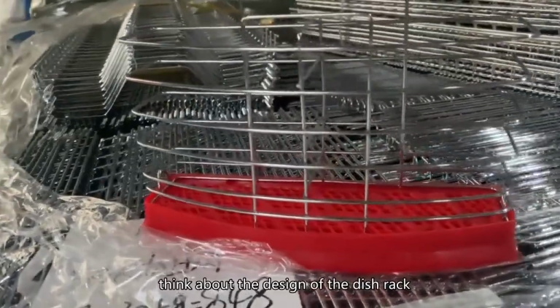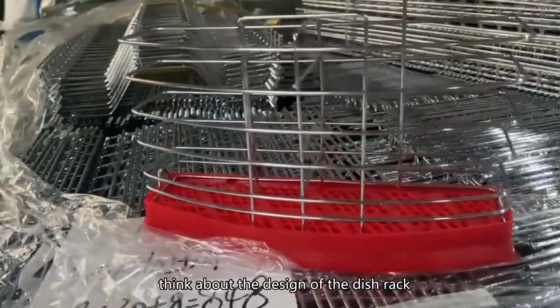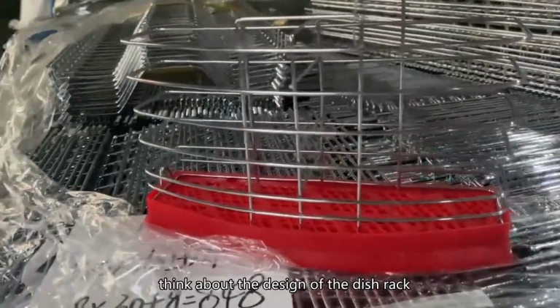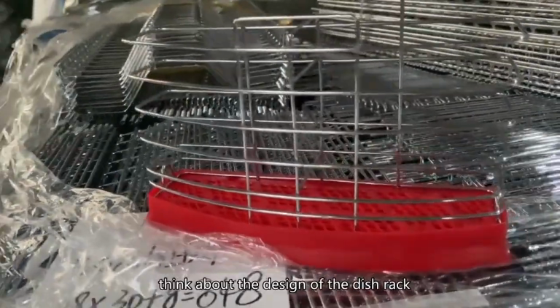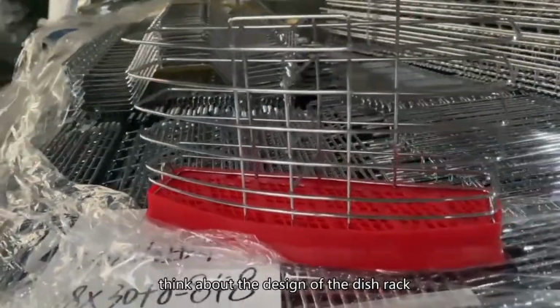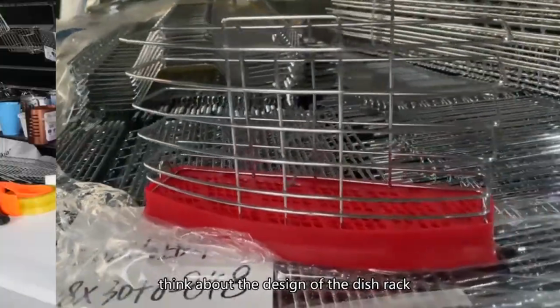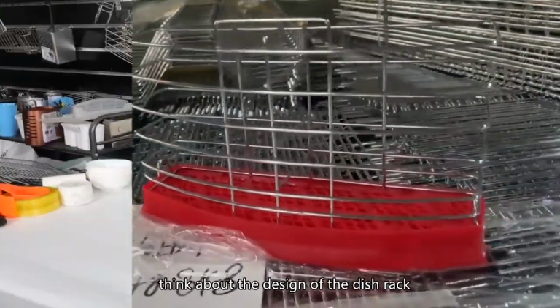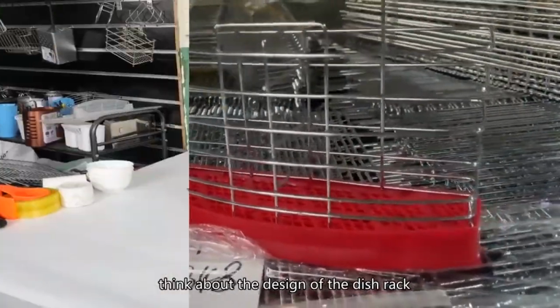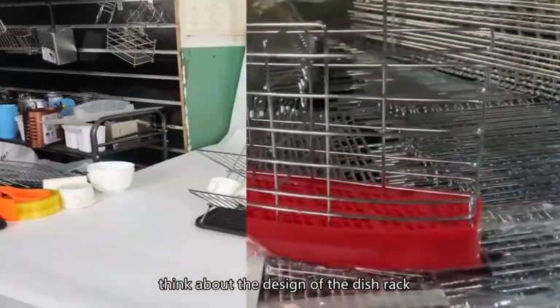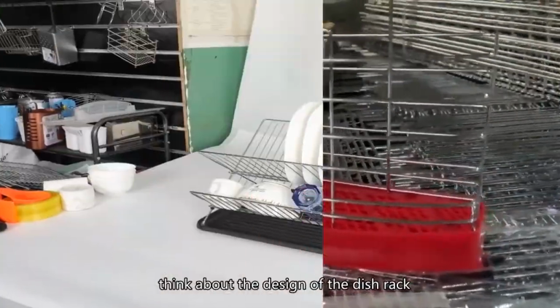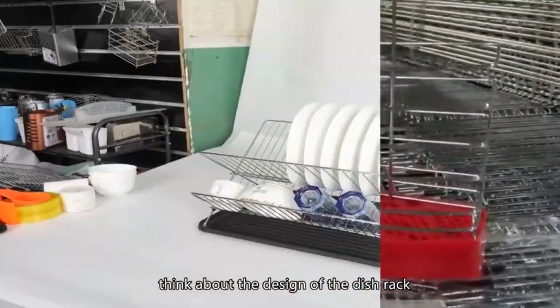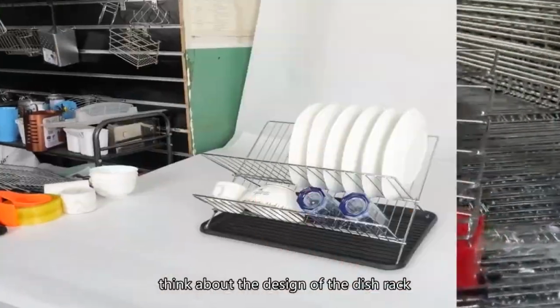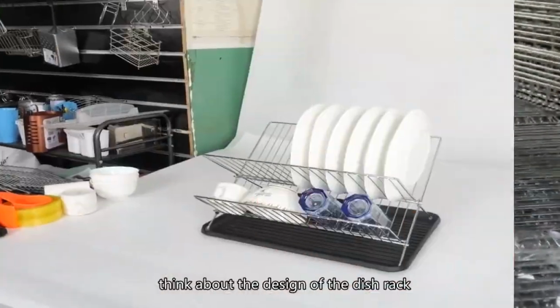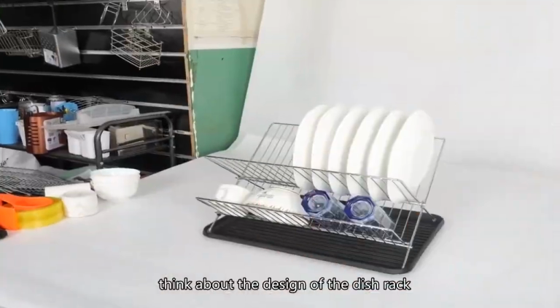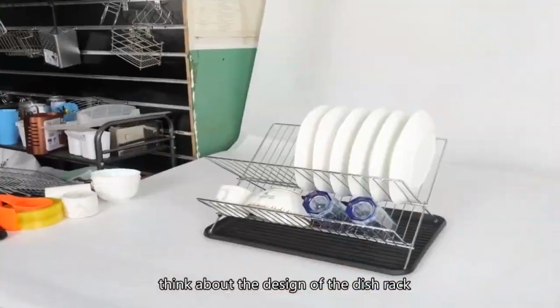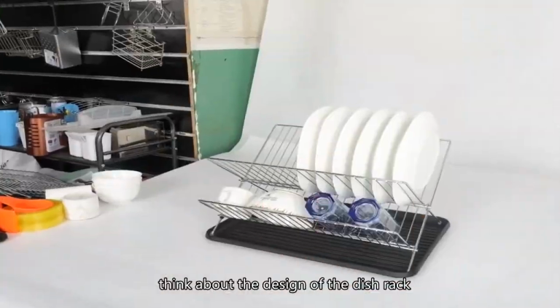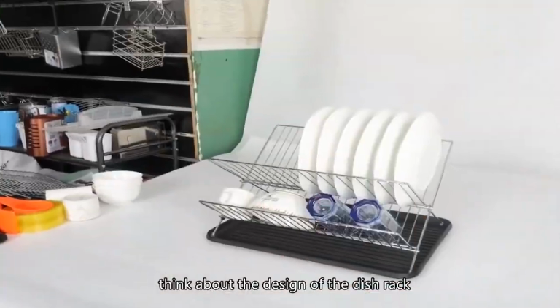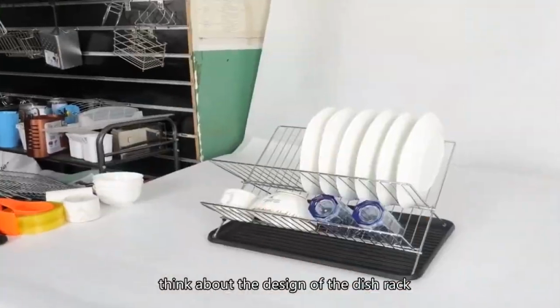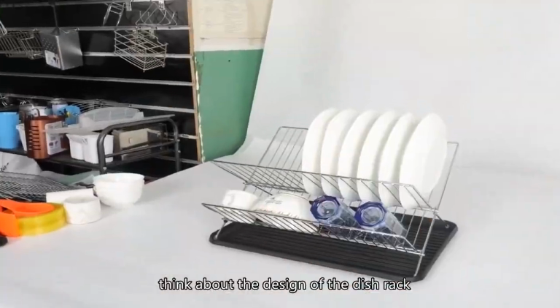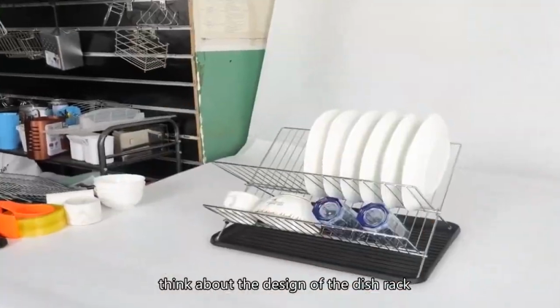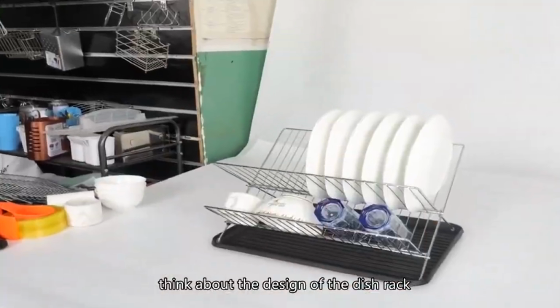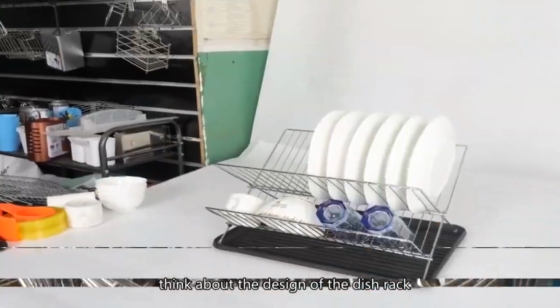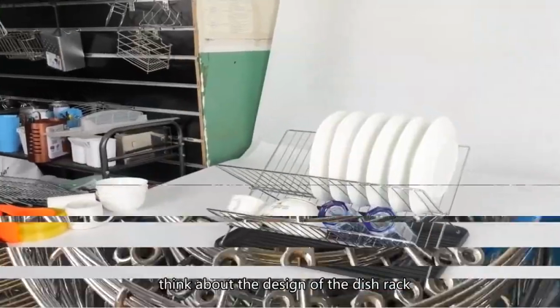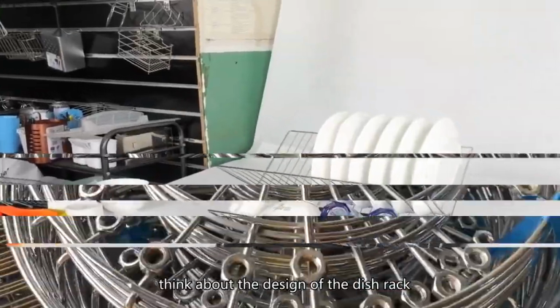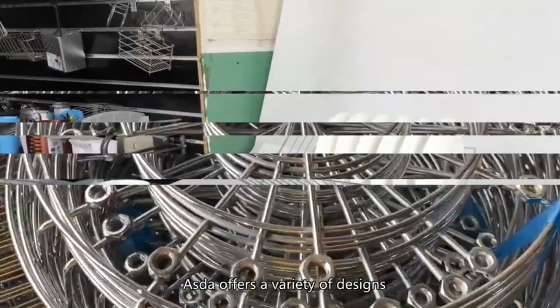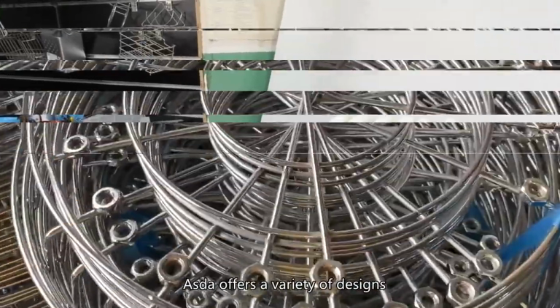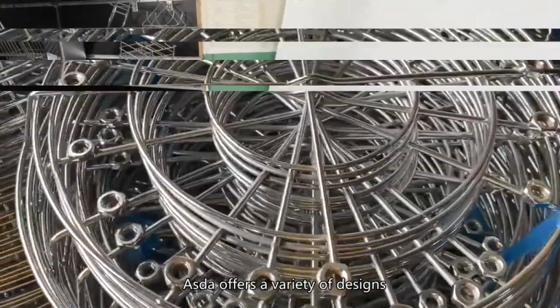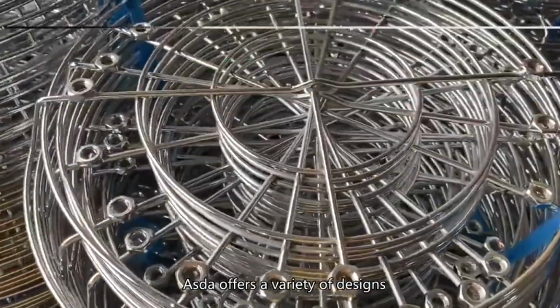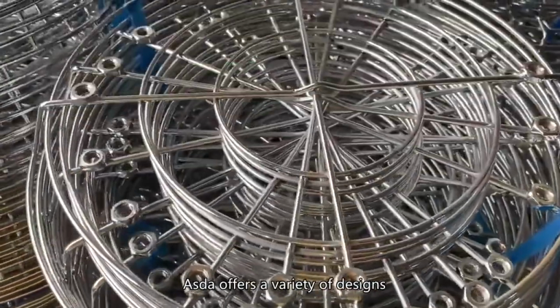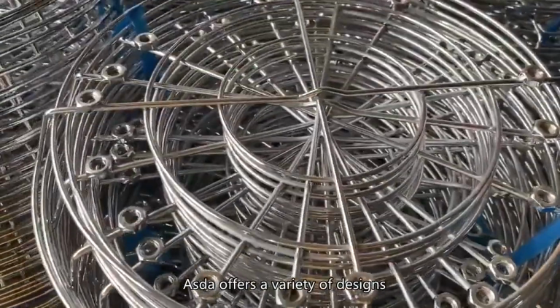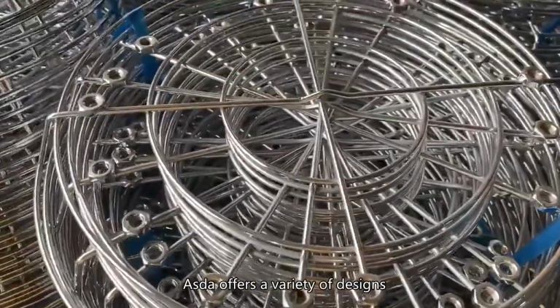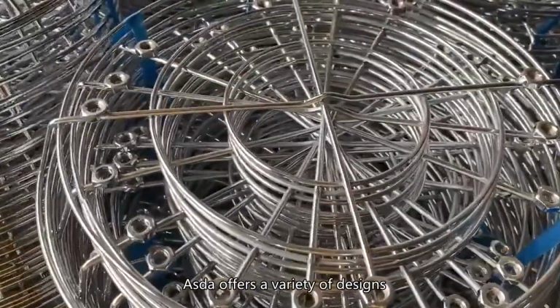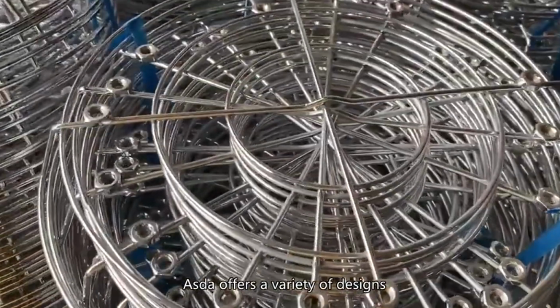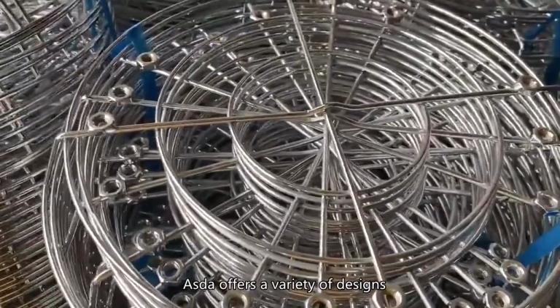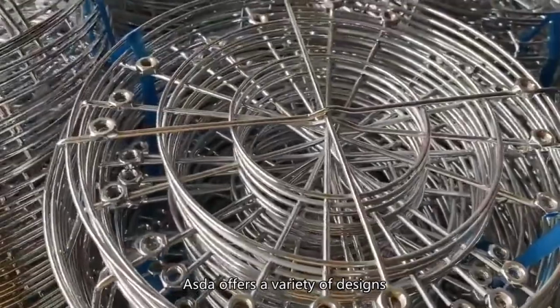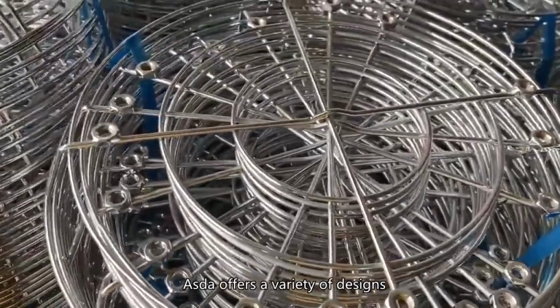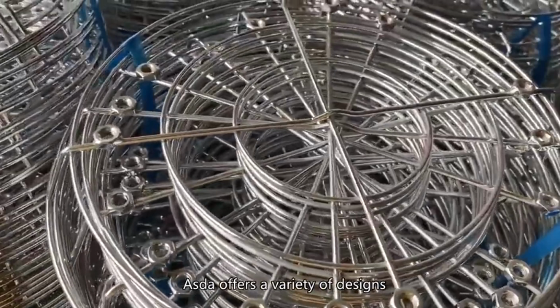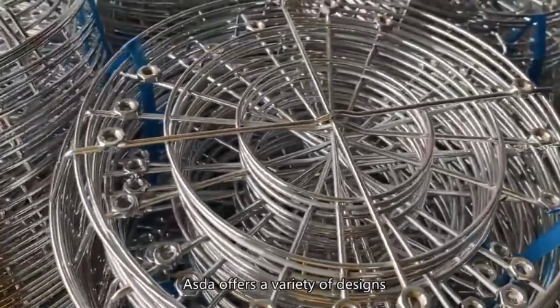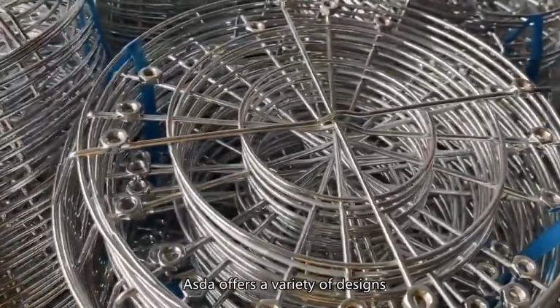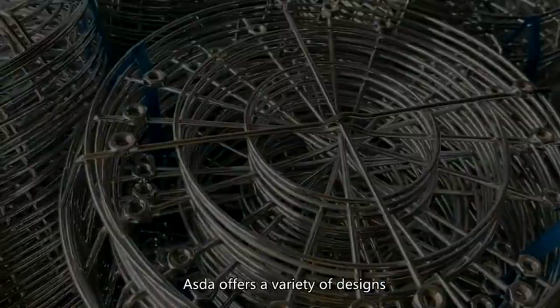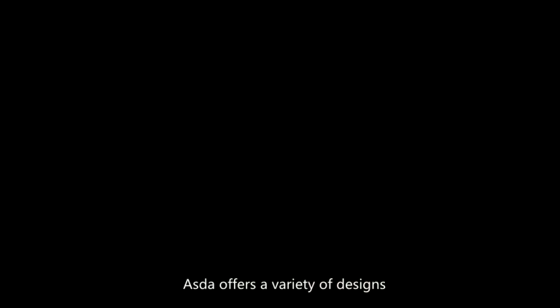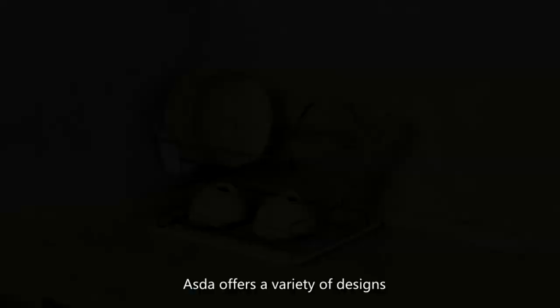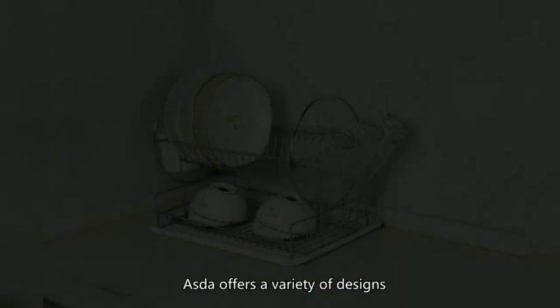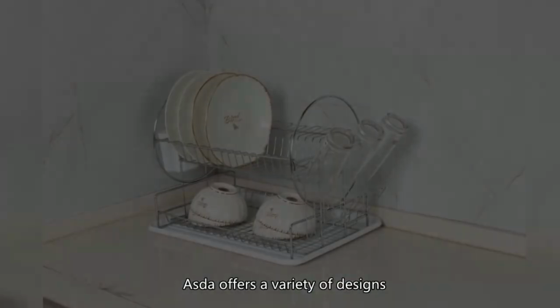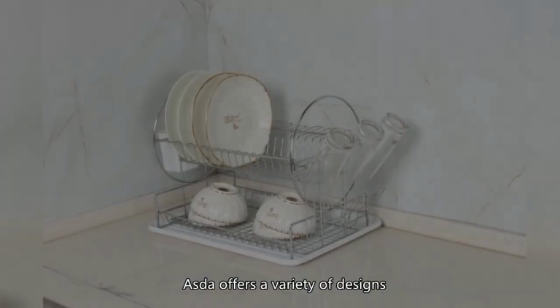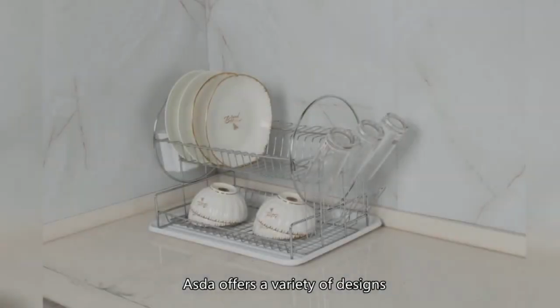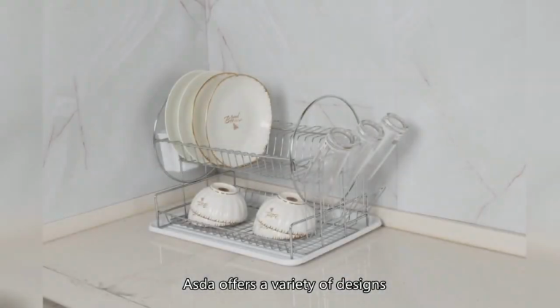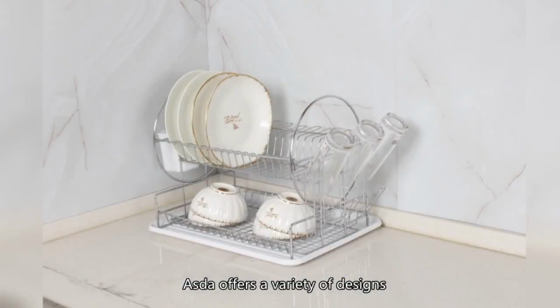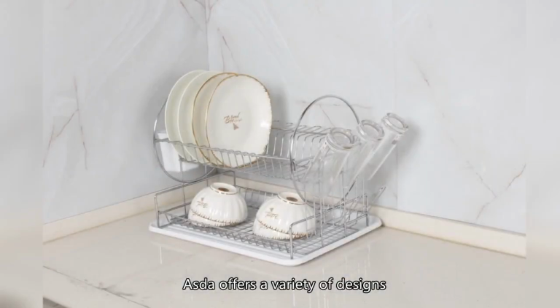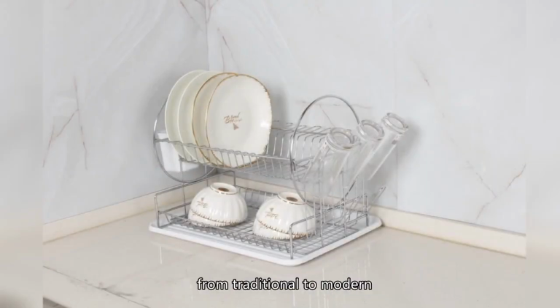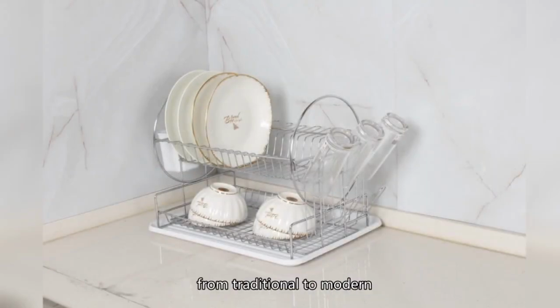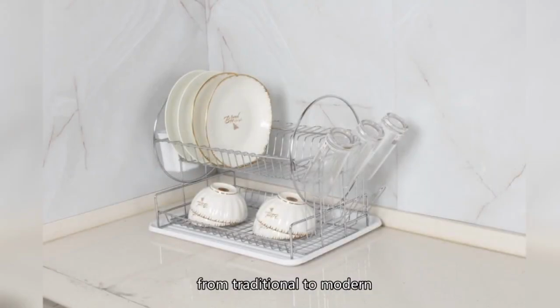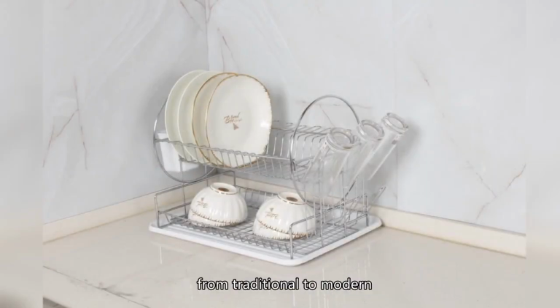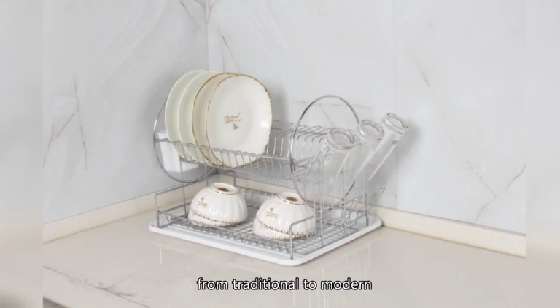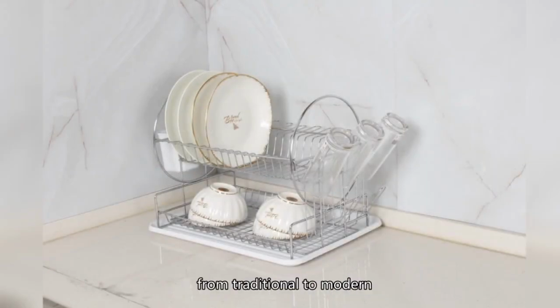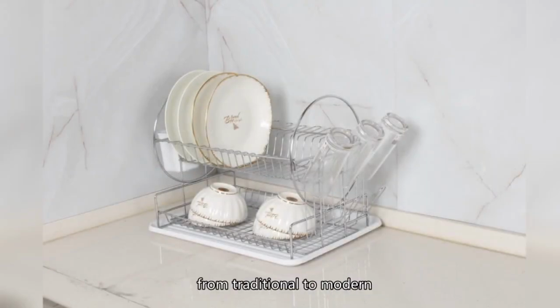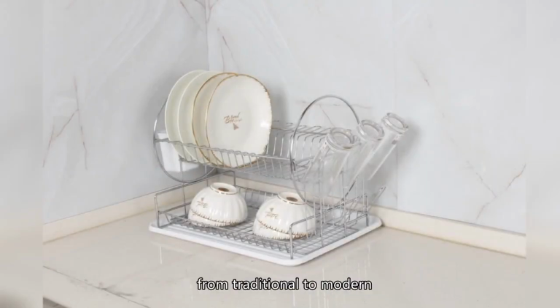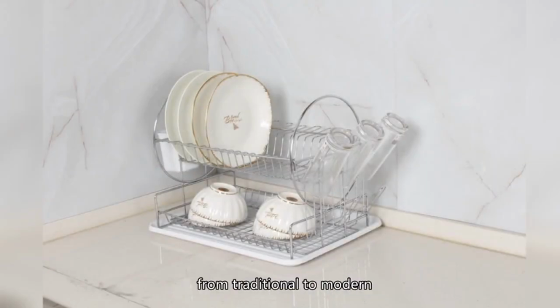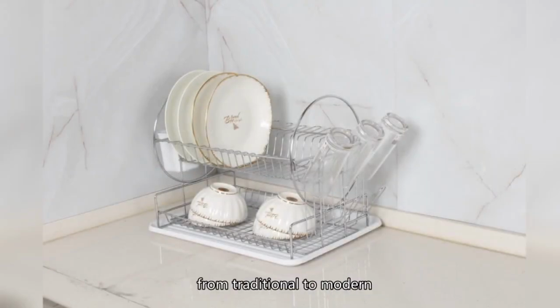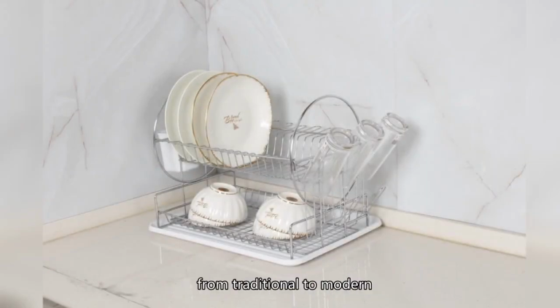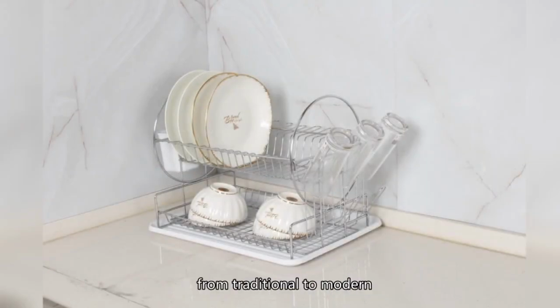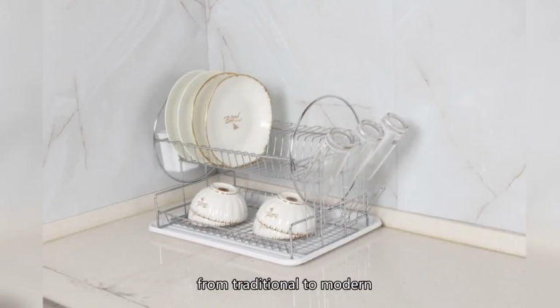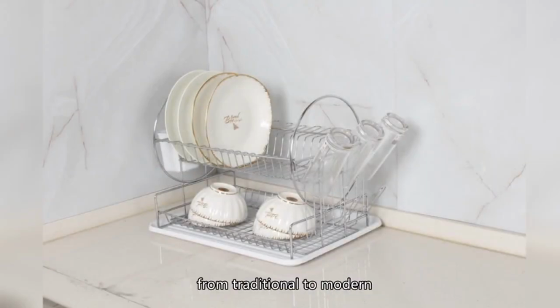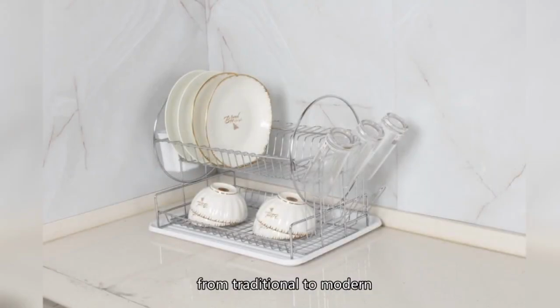Think about the design of the dish rack. Asta offers a variety of designs, from traditional to modern.